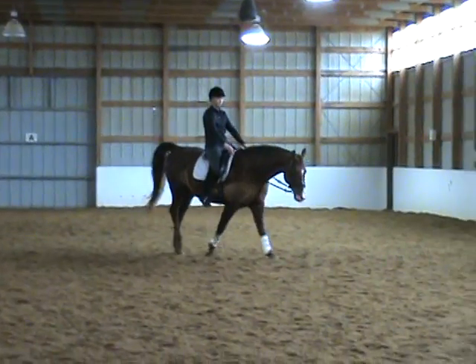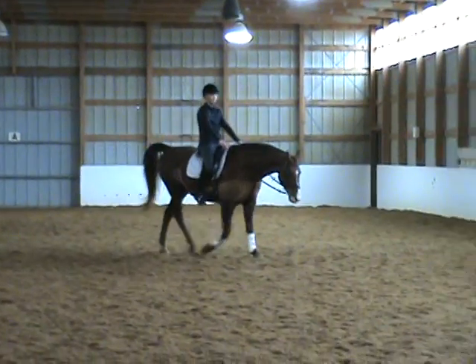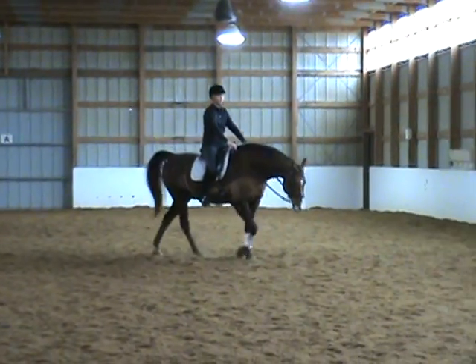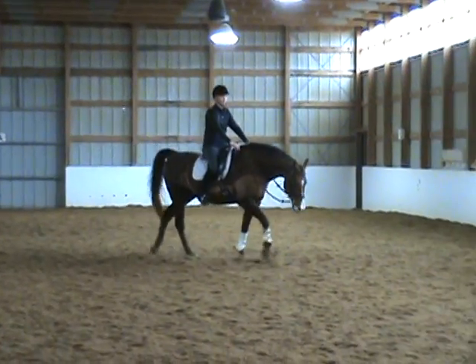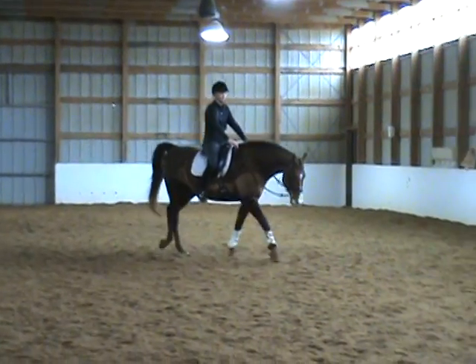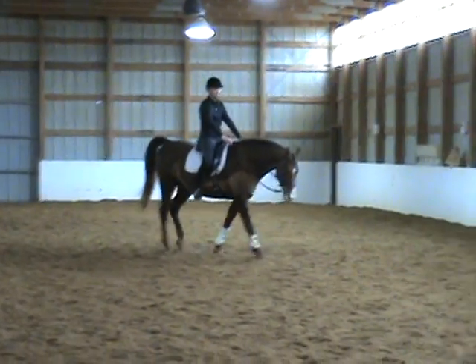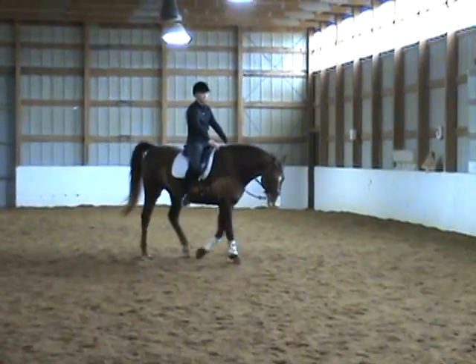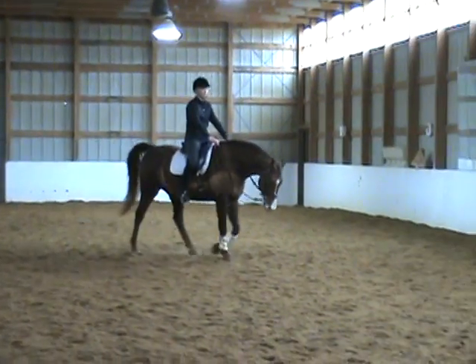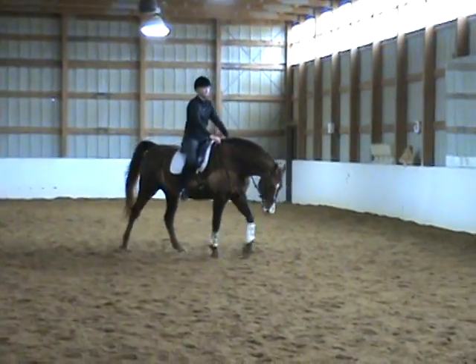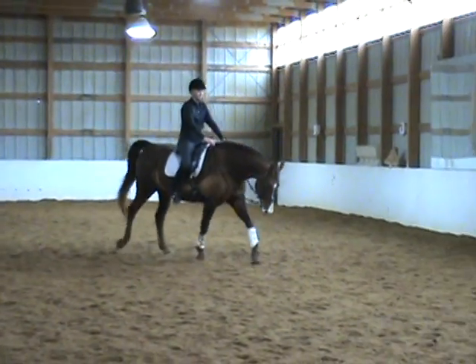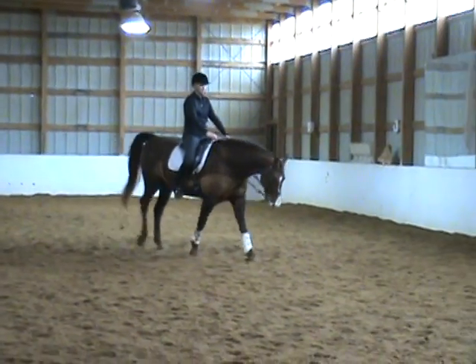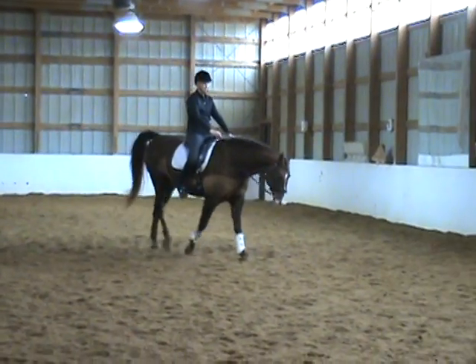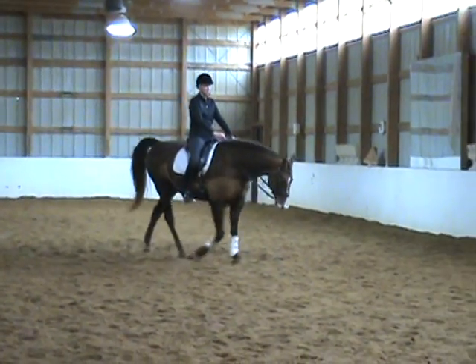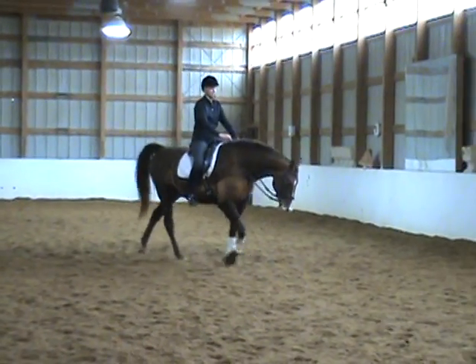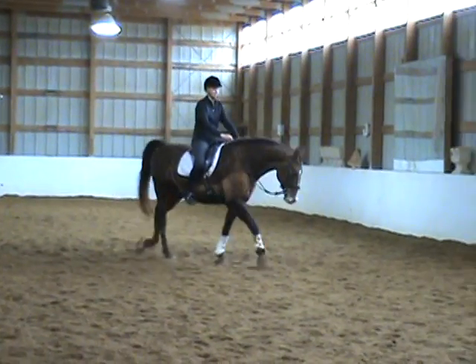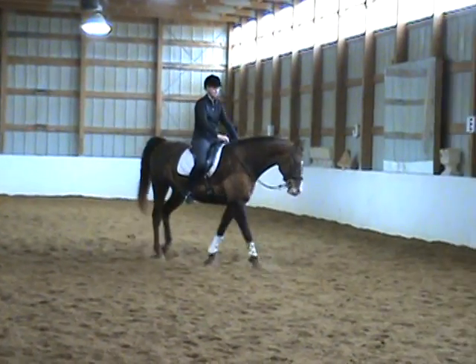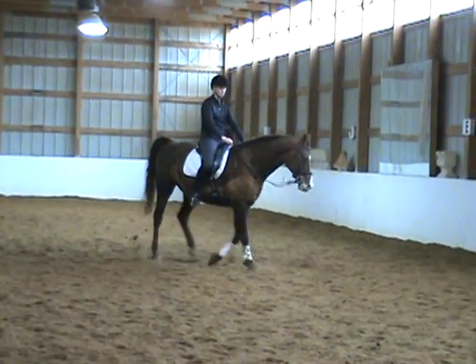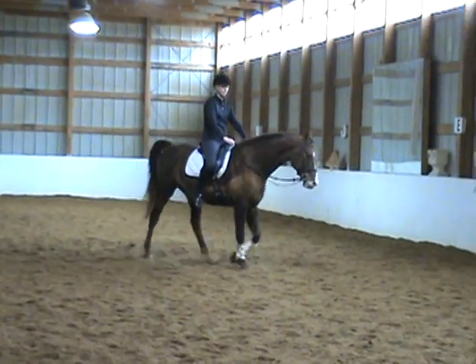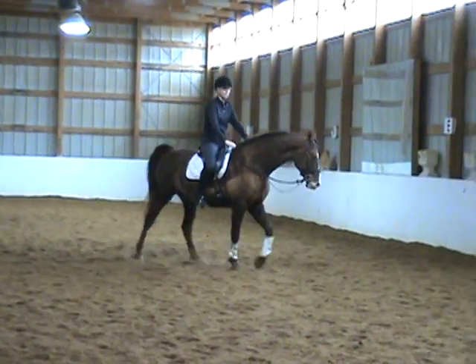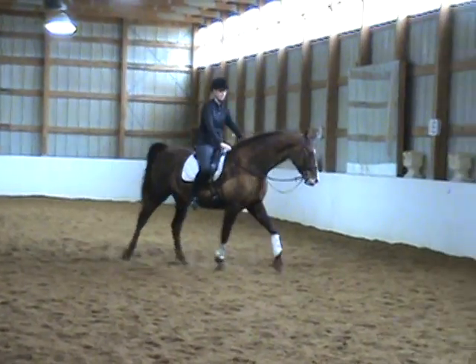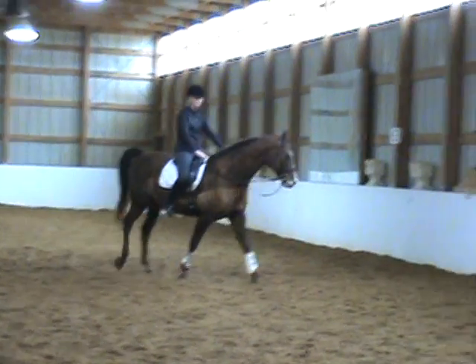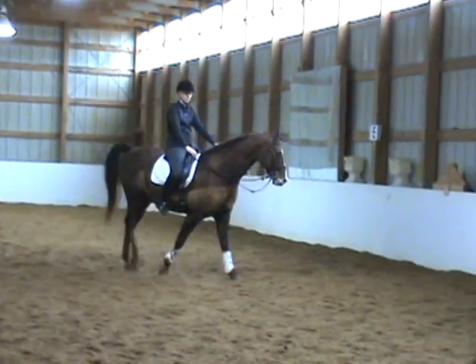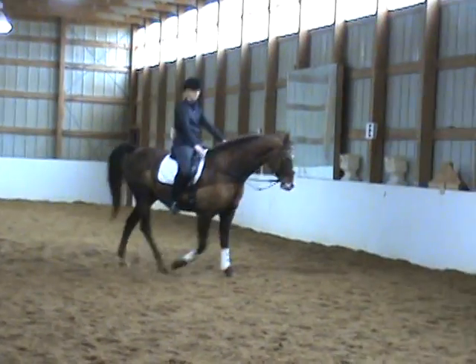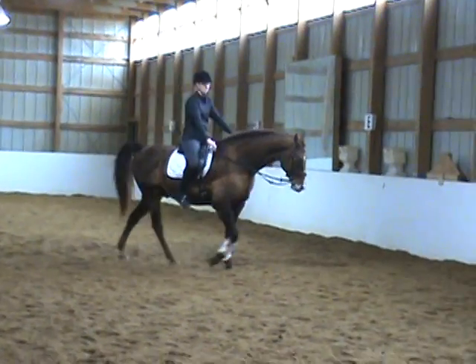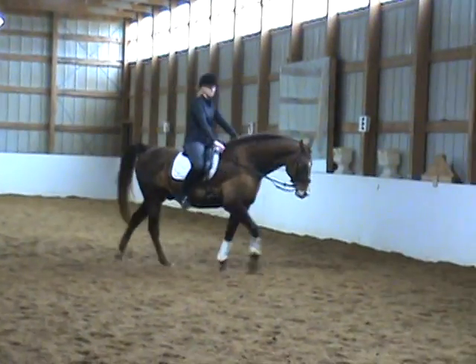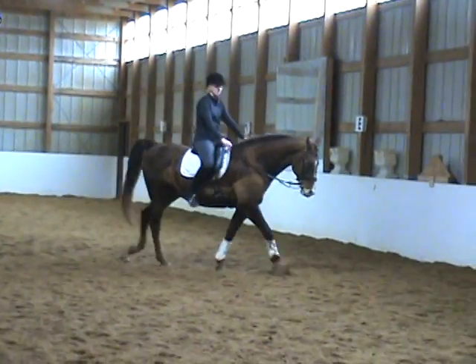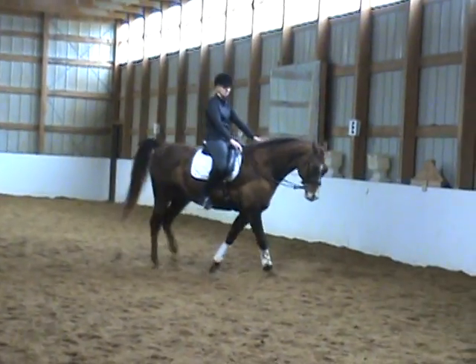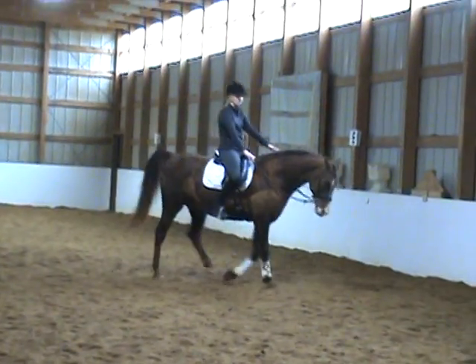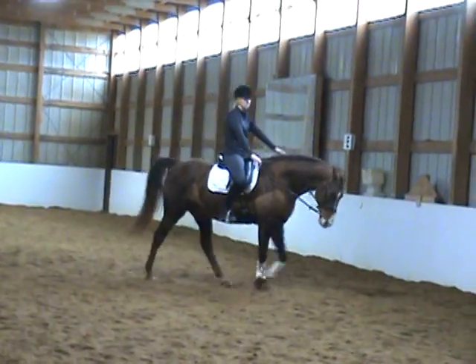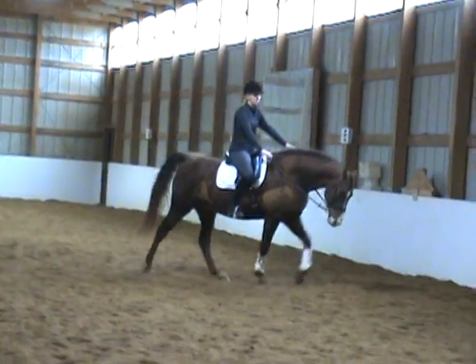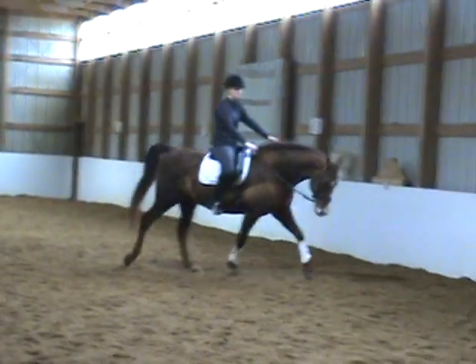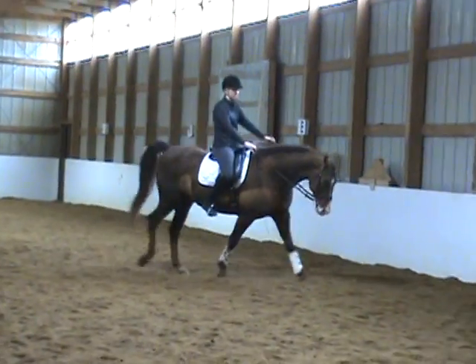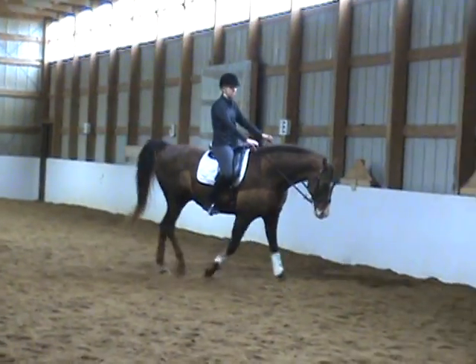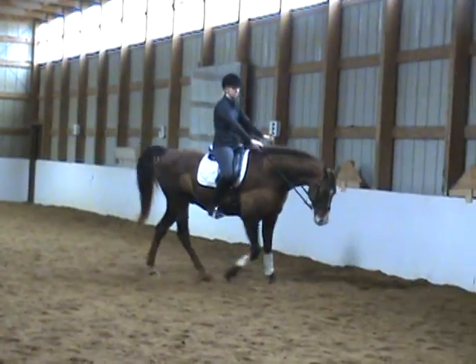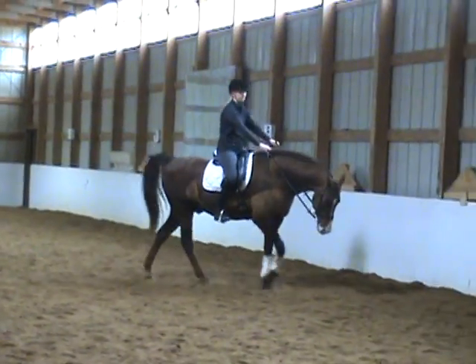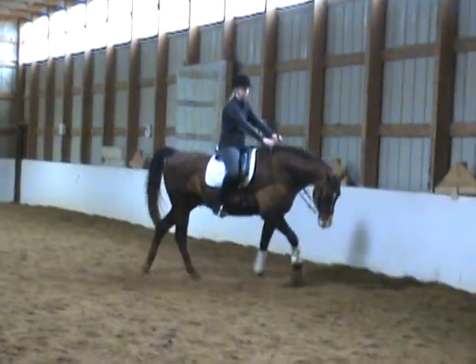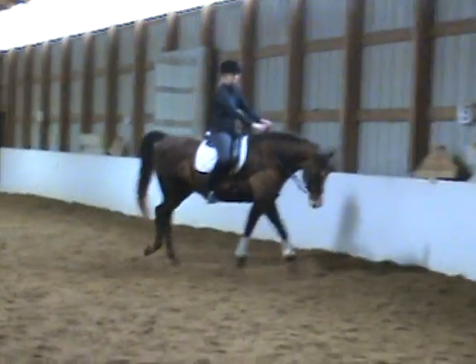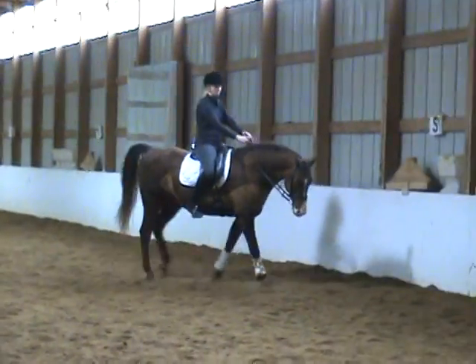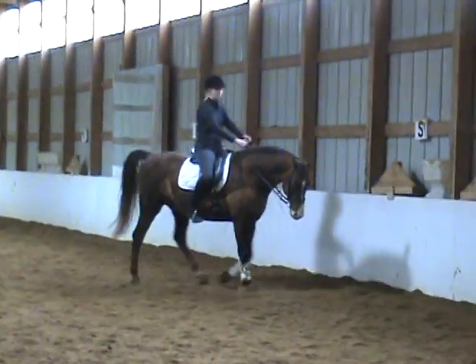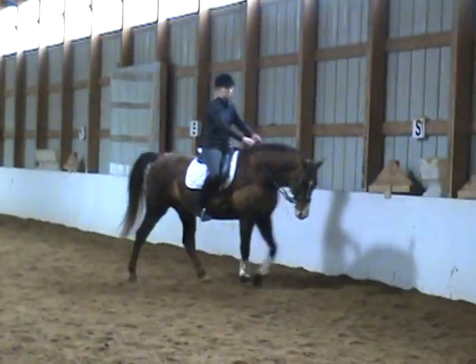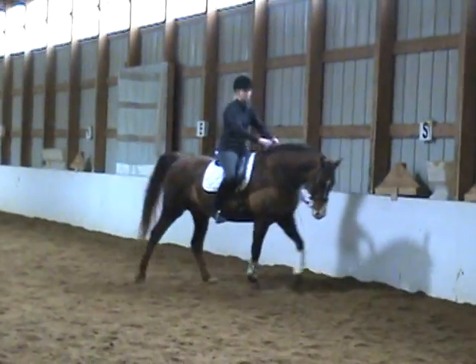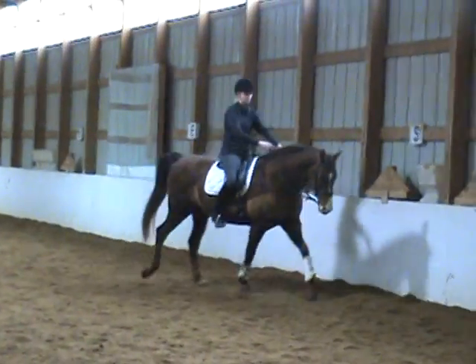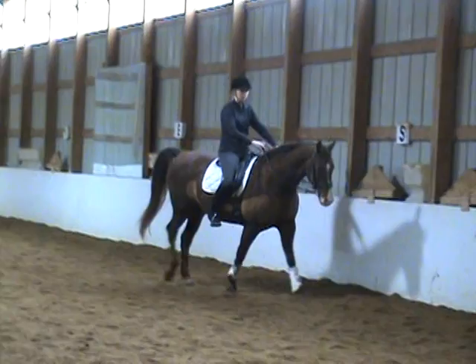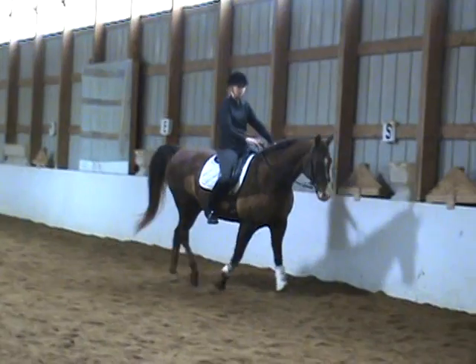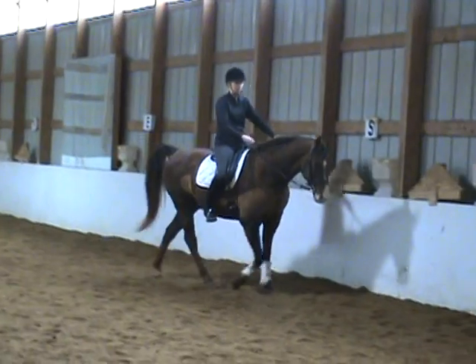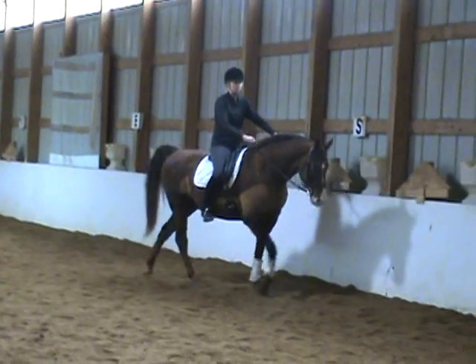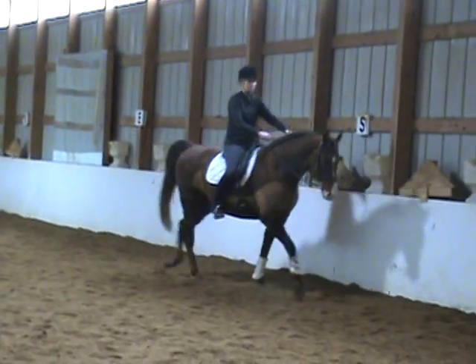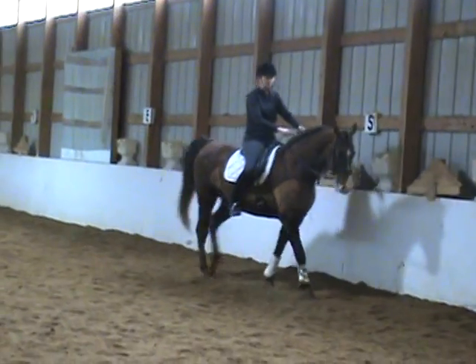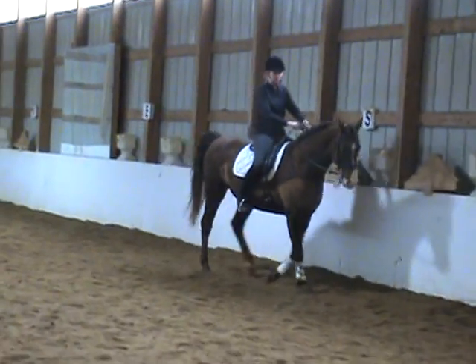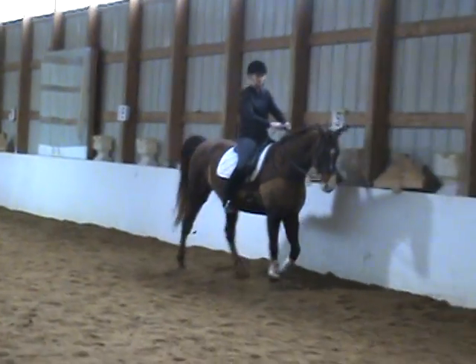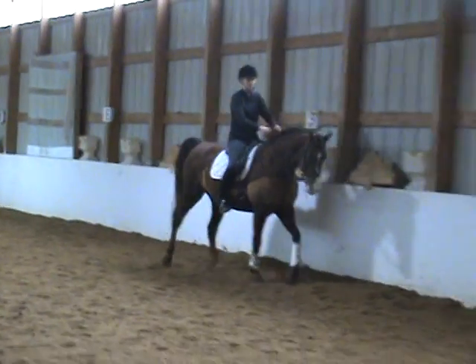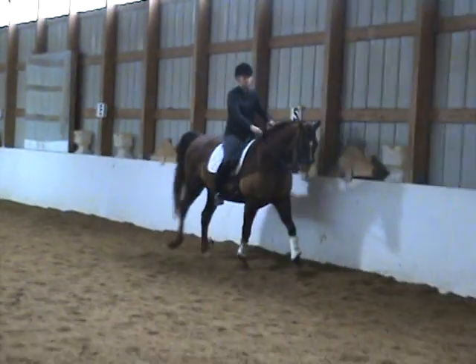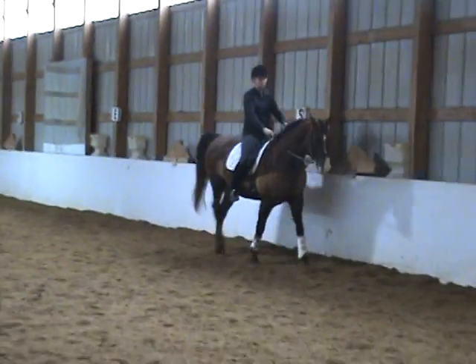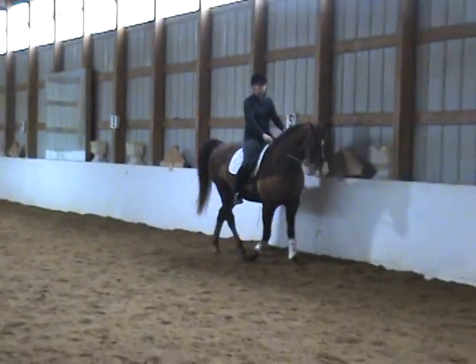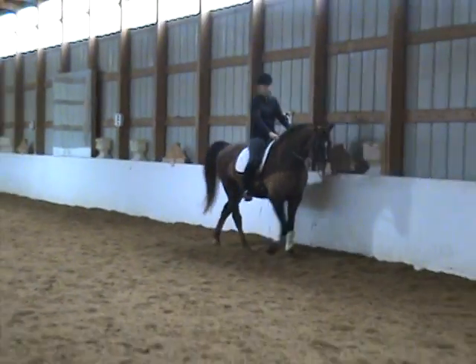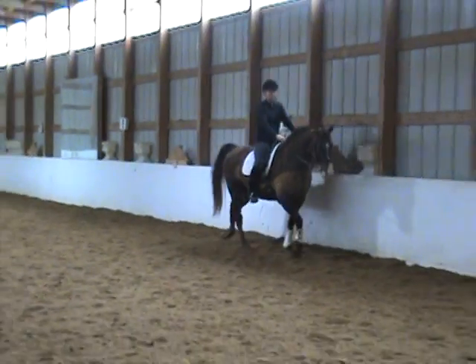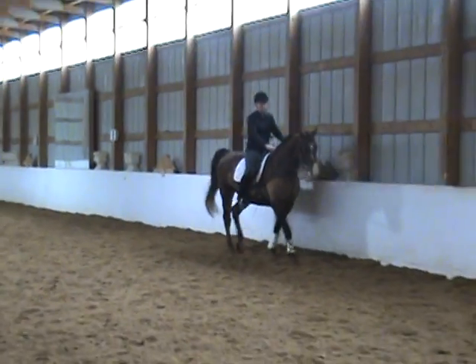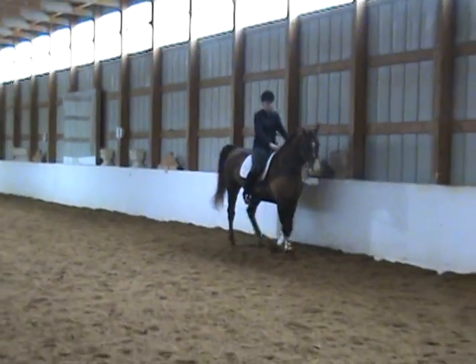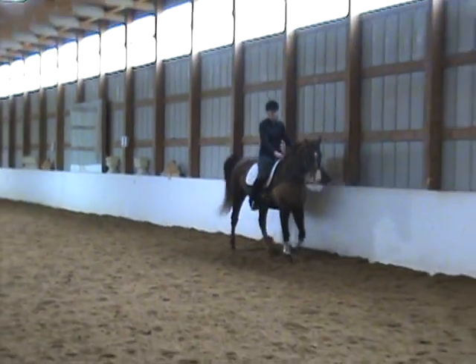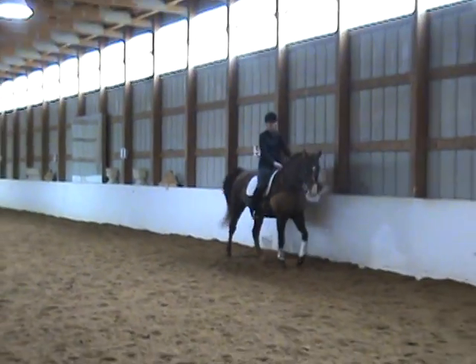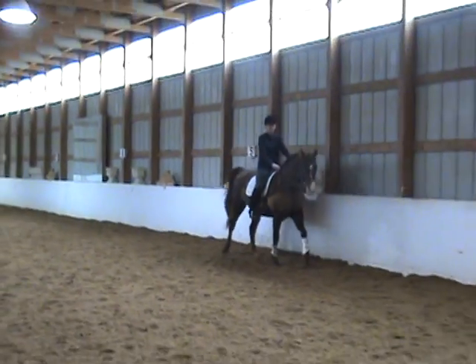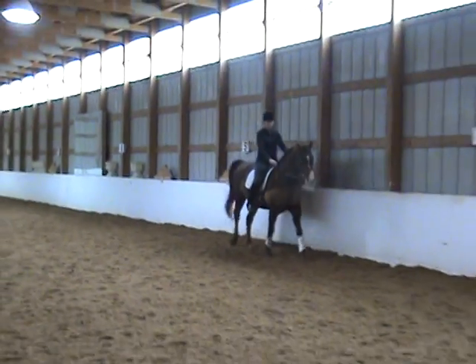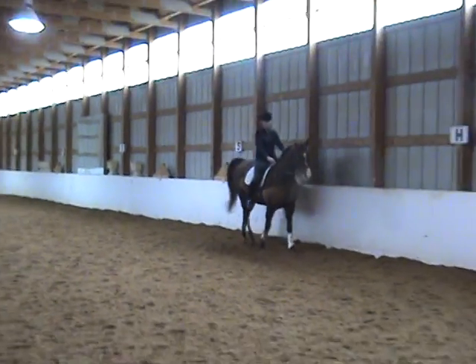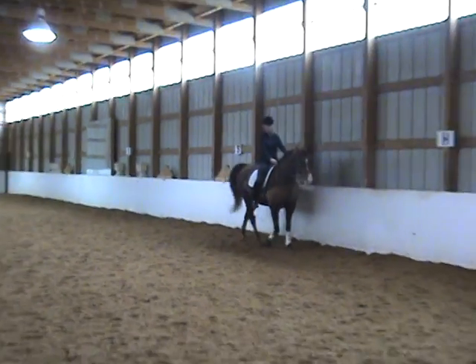H, working trot. C, working canter right. C, circle right — 15 meters.